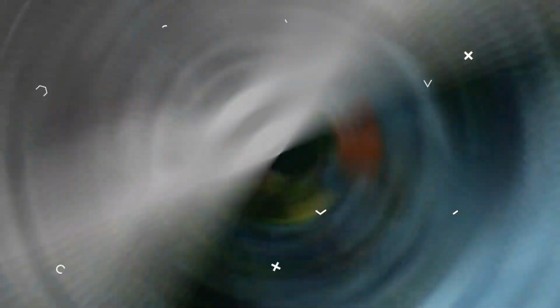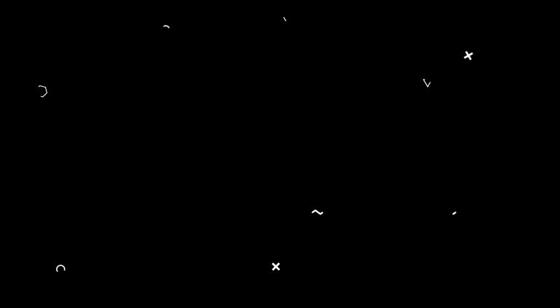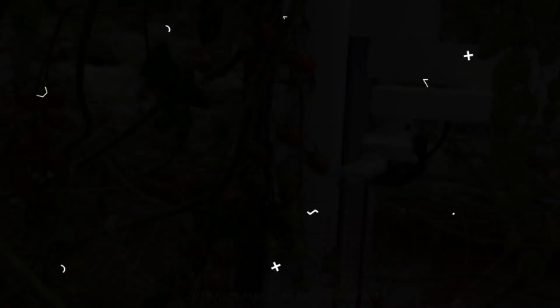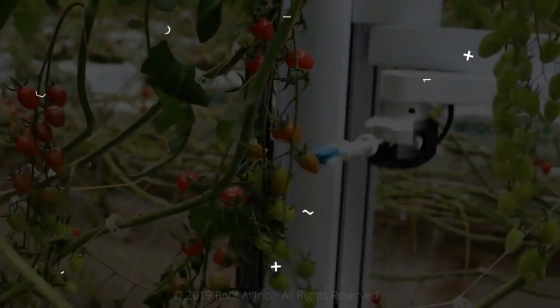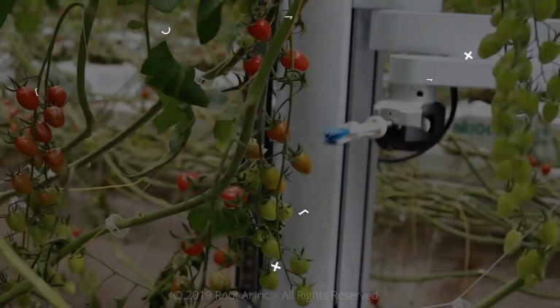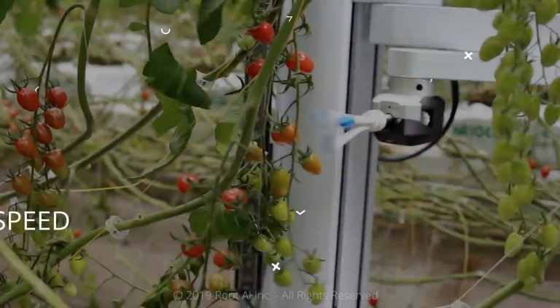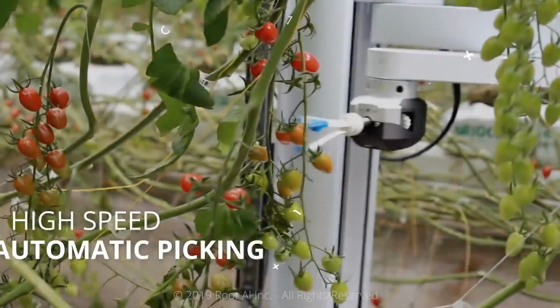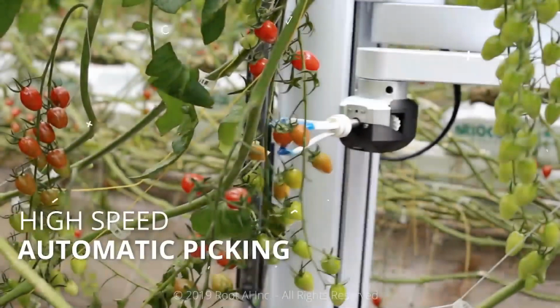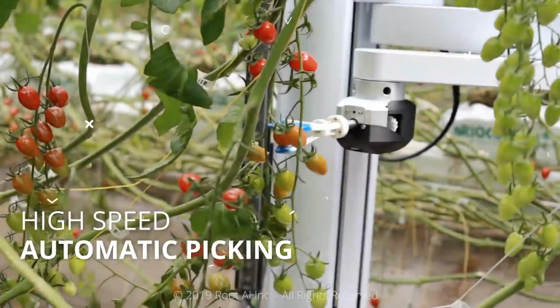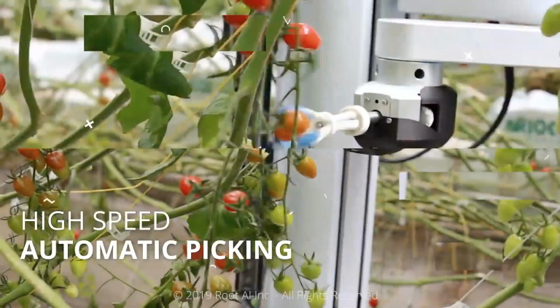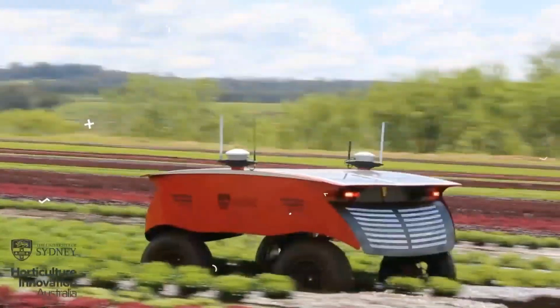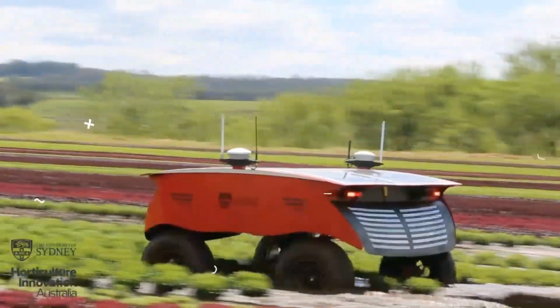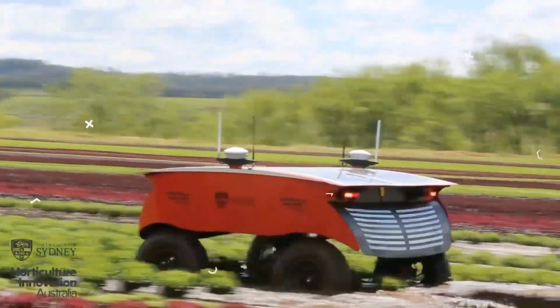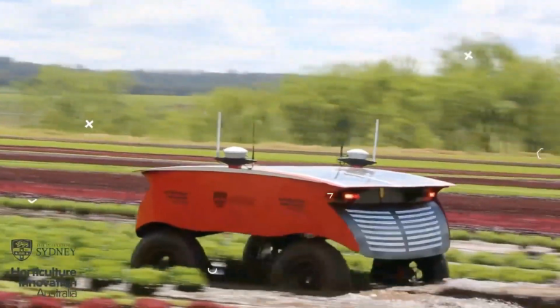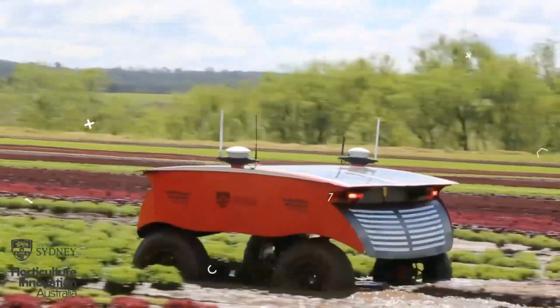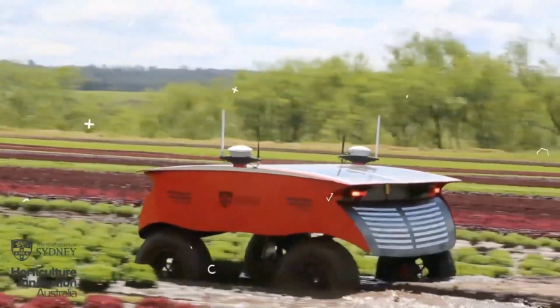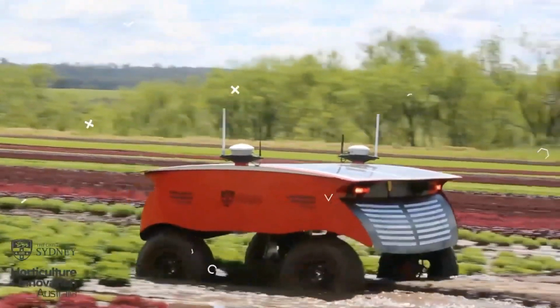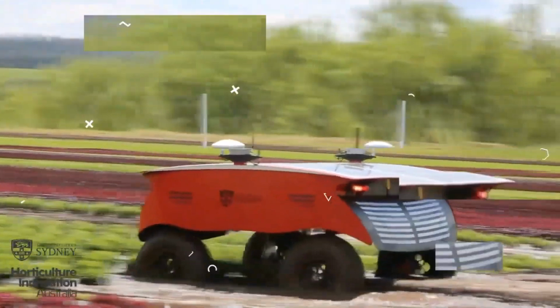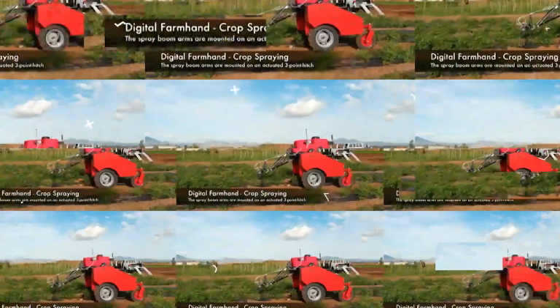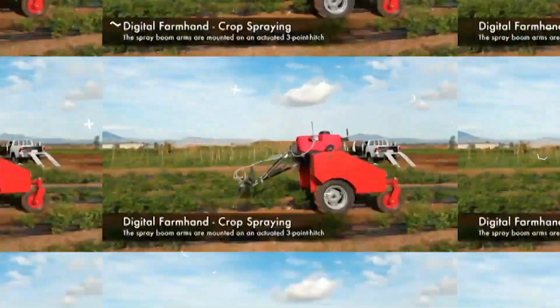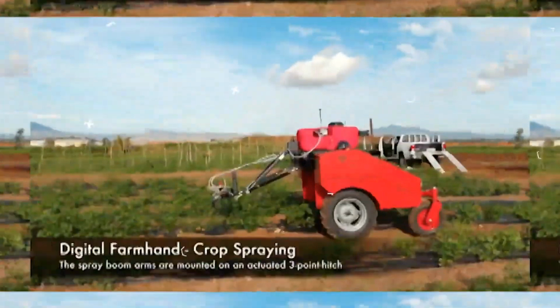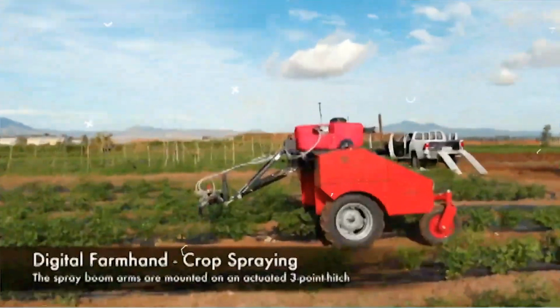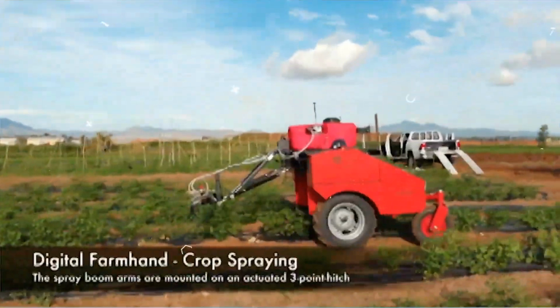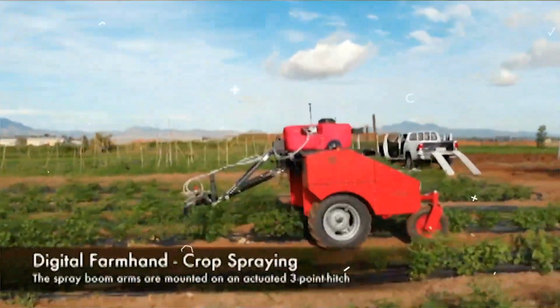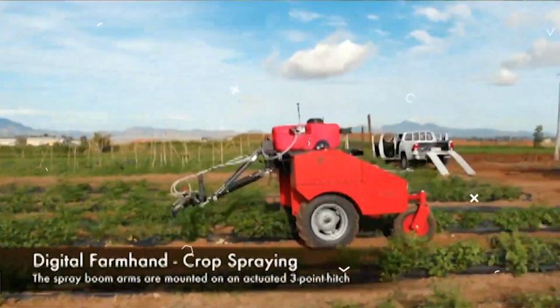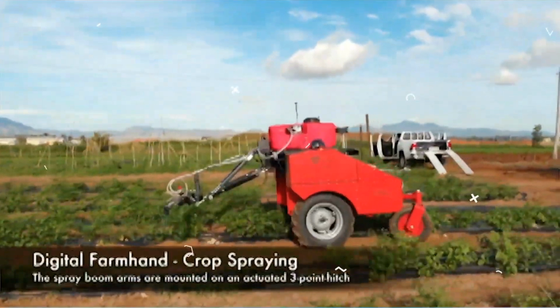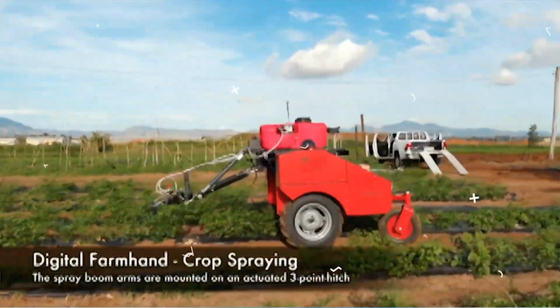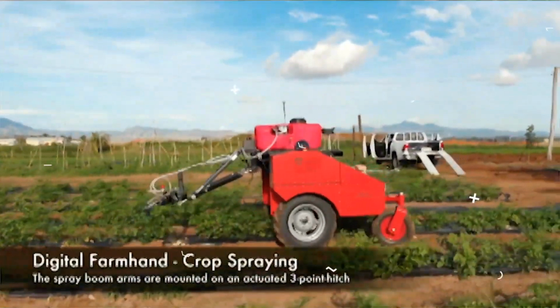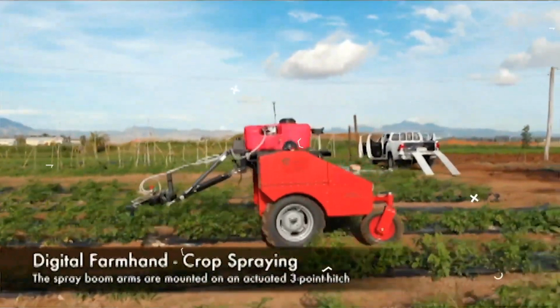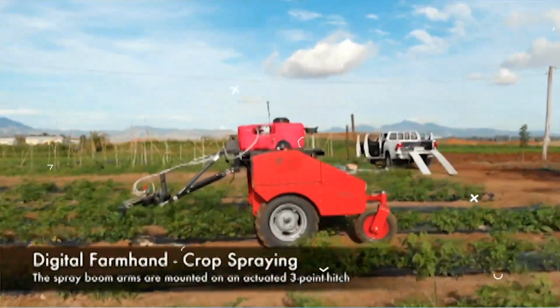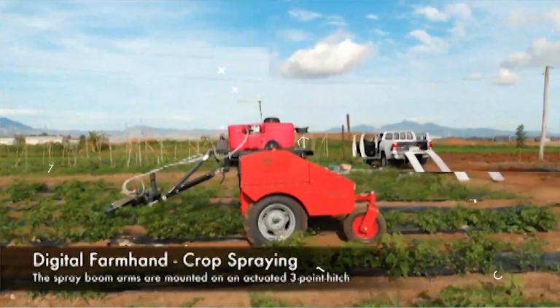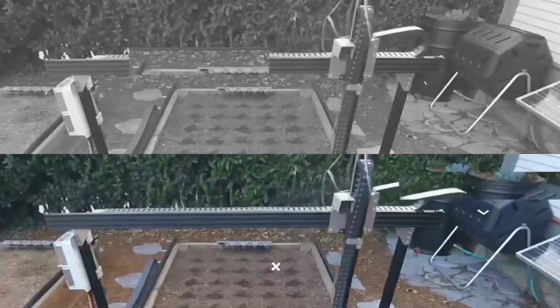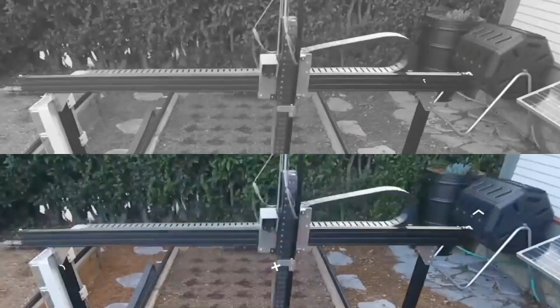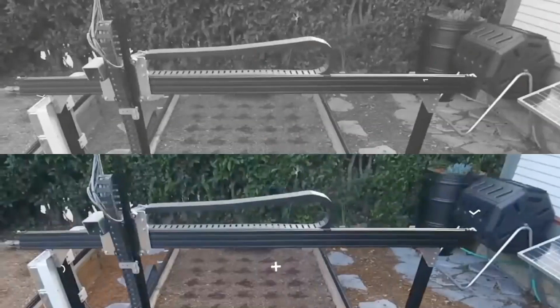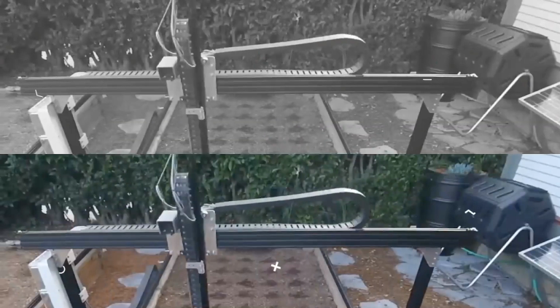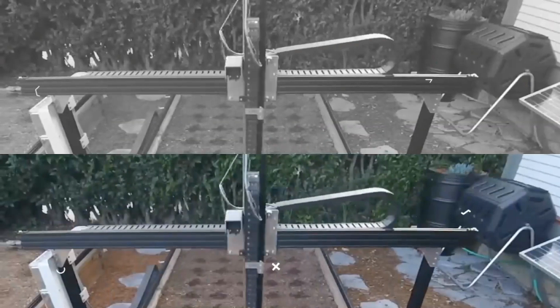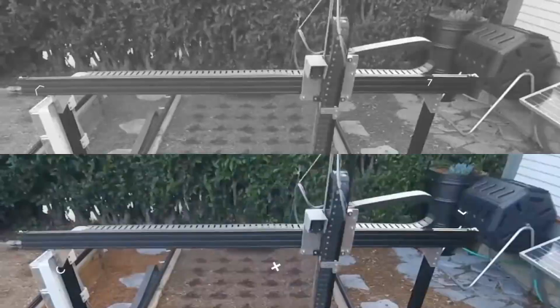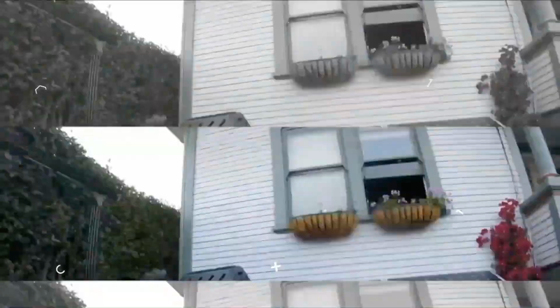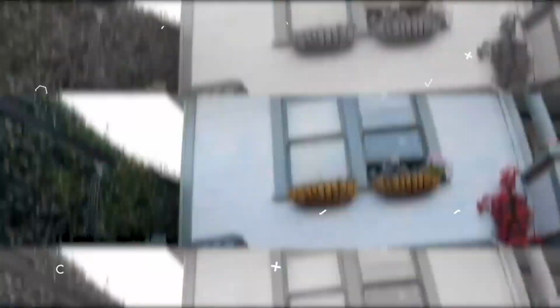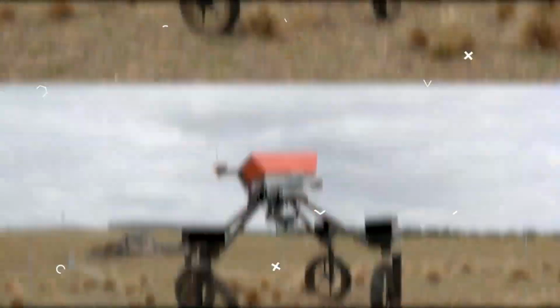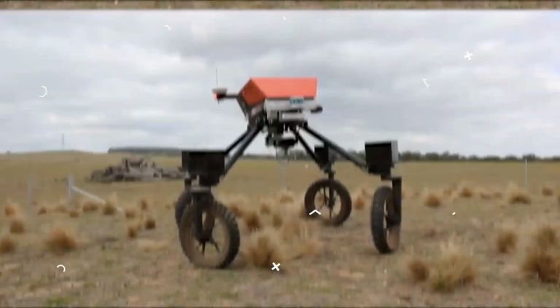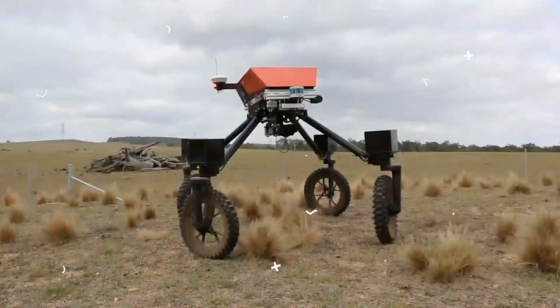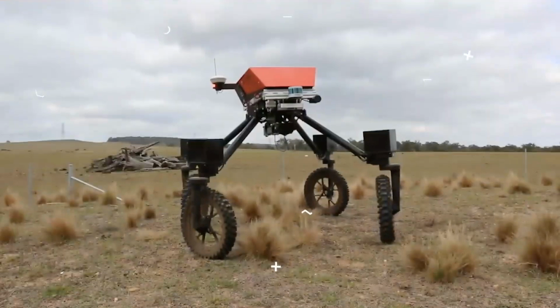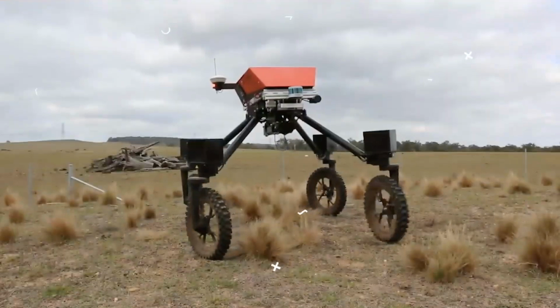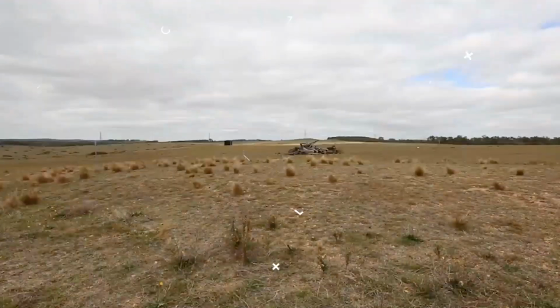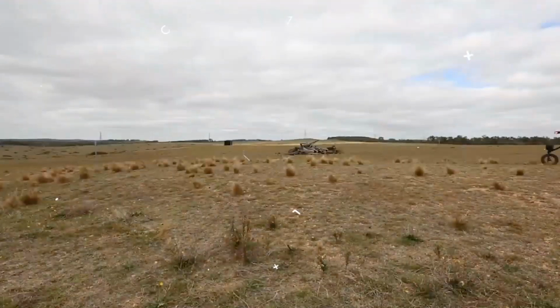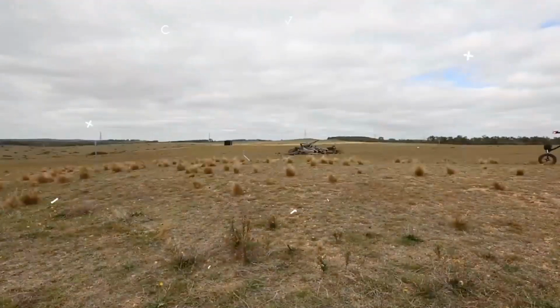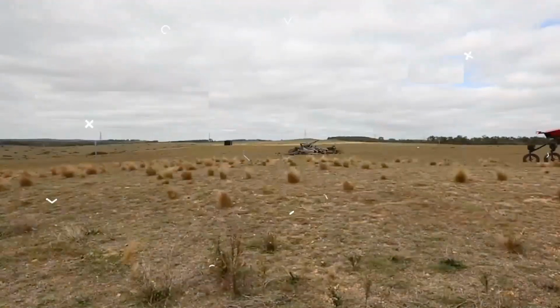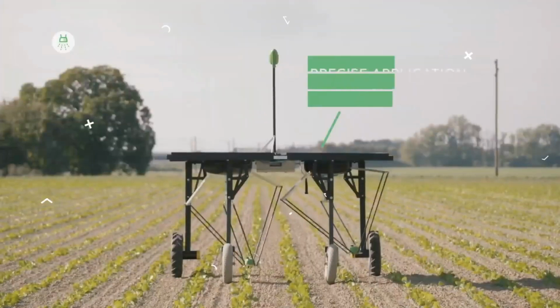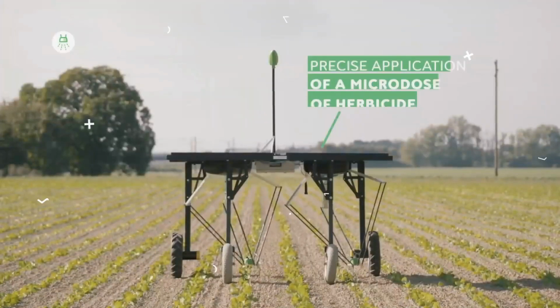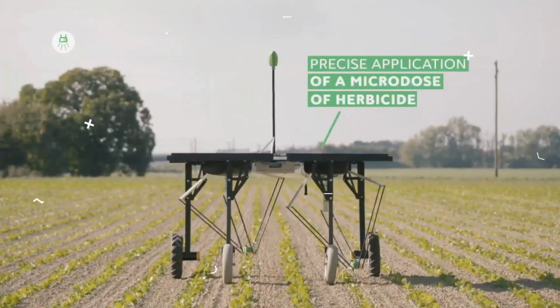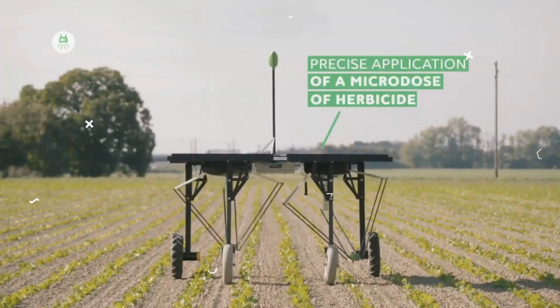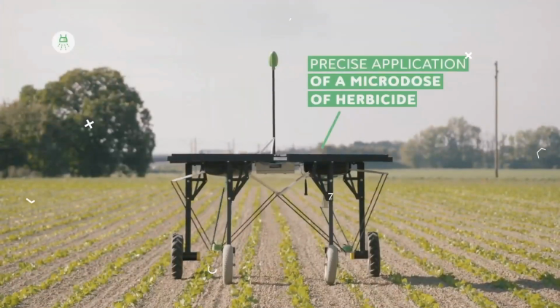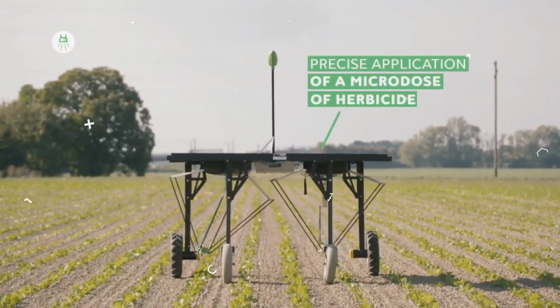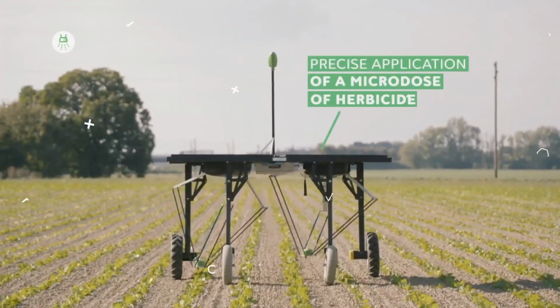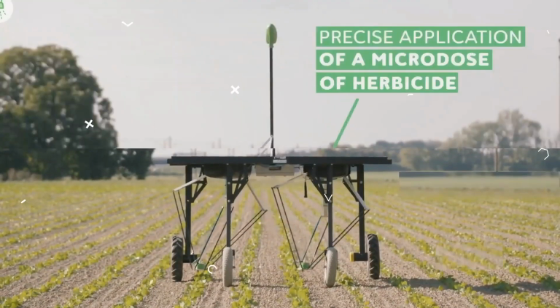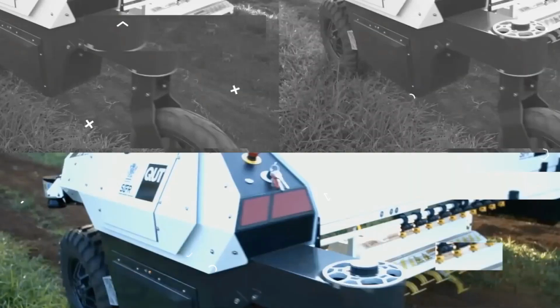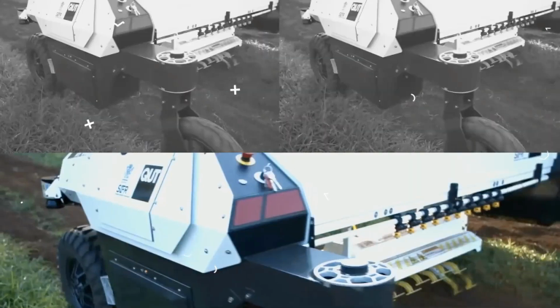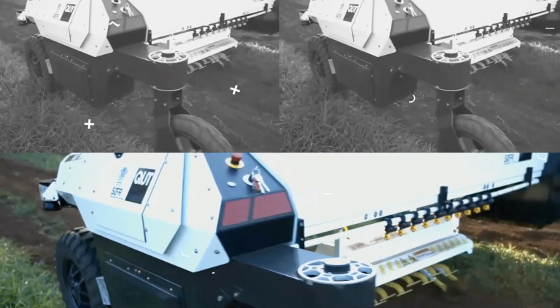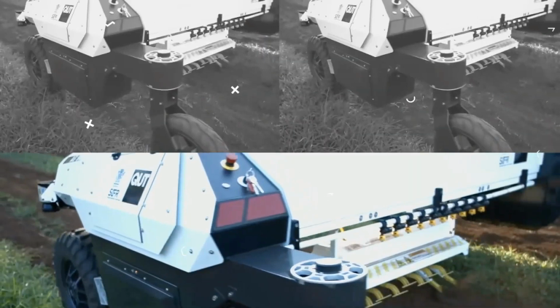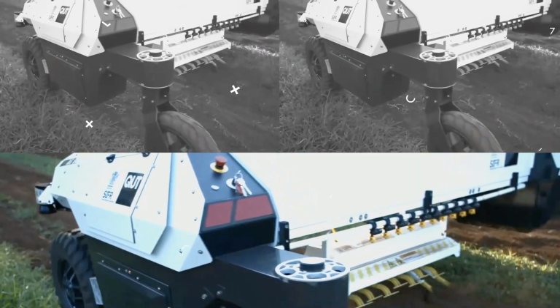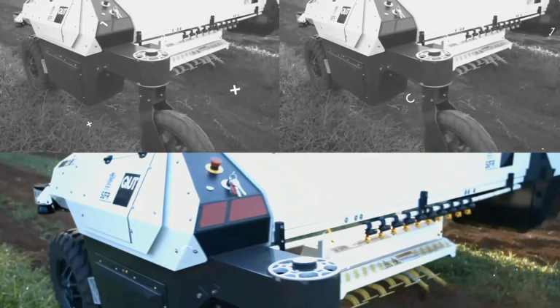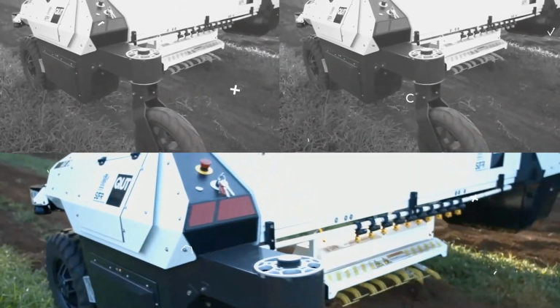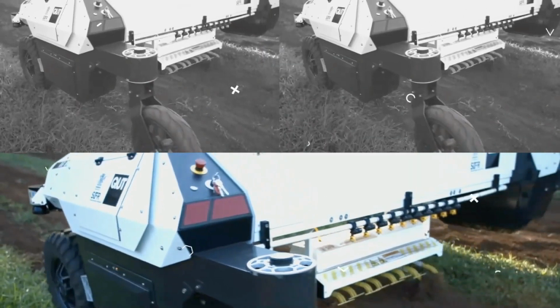Welcome to another episode of Lord Gizmo, where today we're going to be discussing some of the most mind-blowing agricultural robots around.